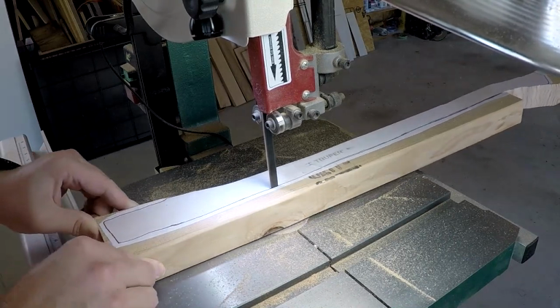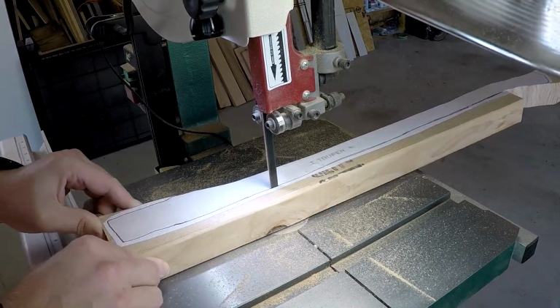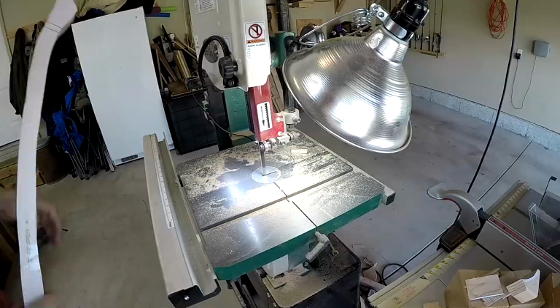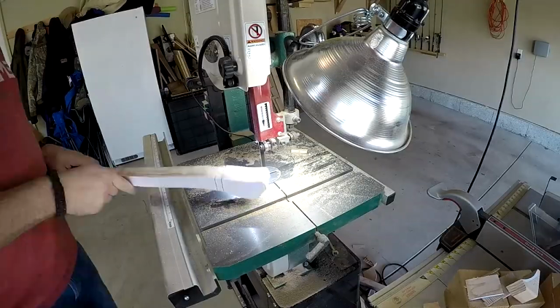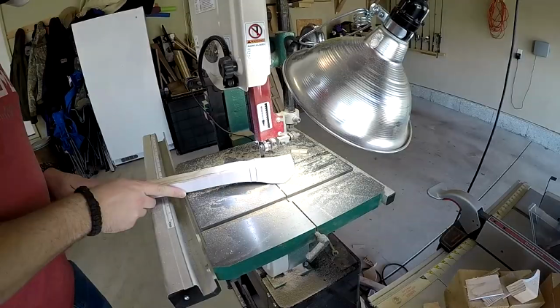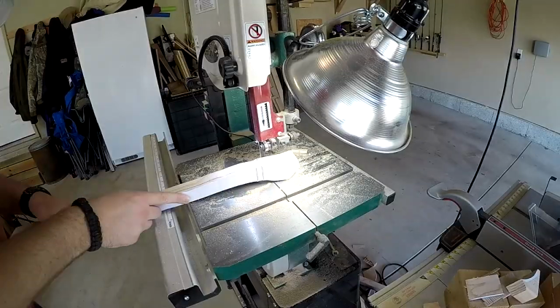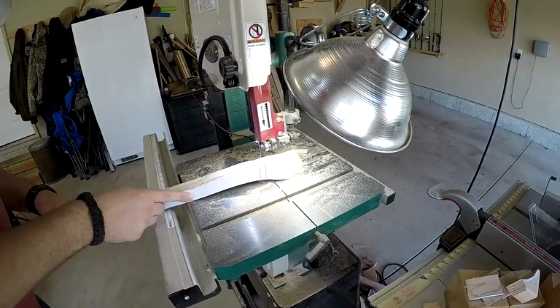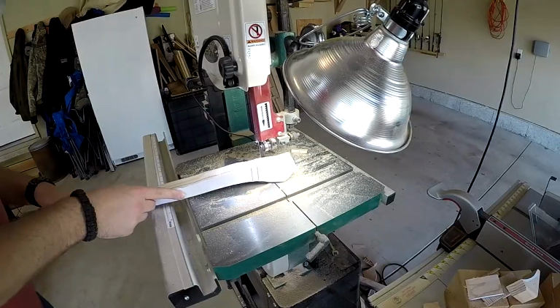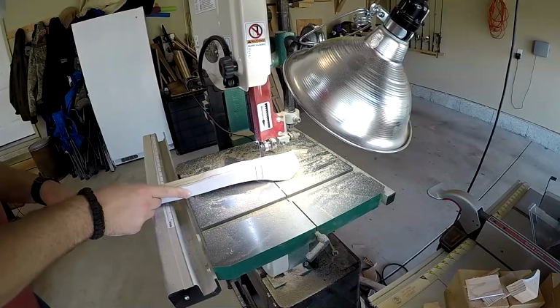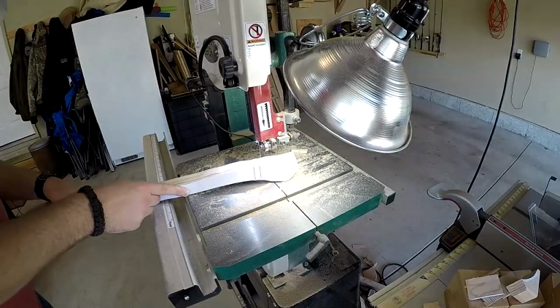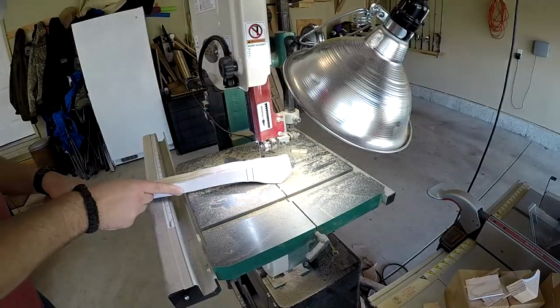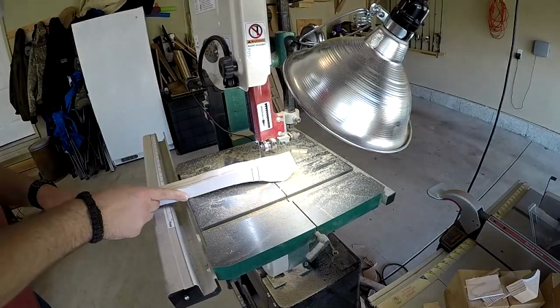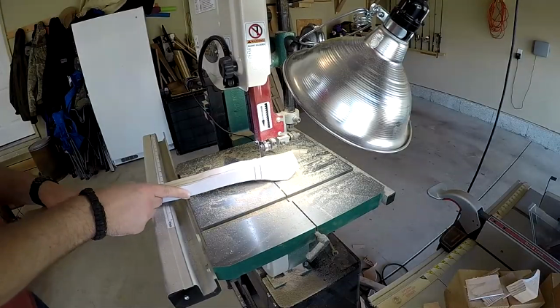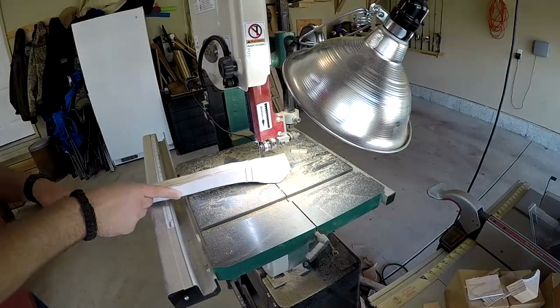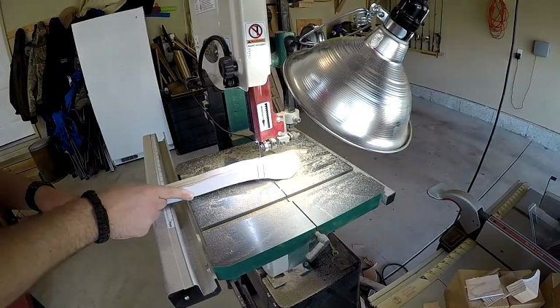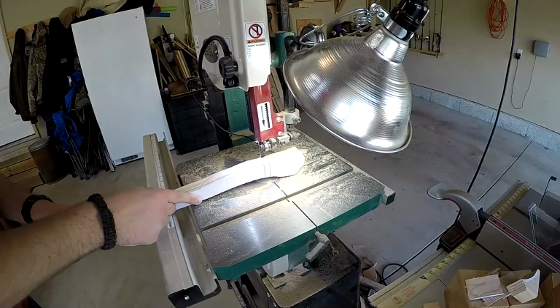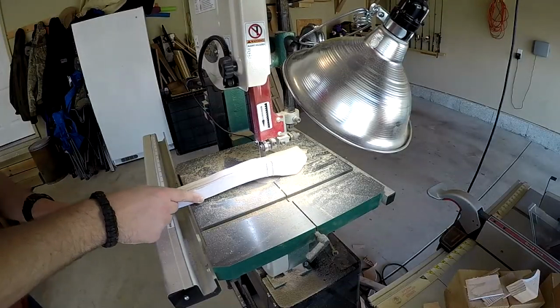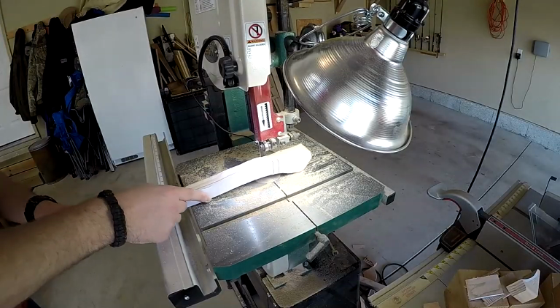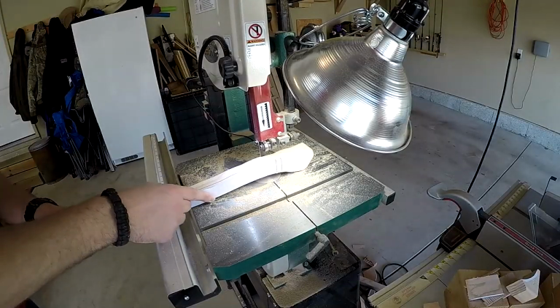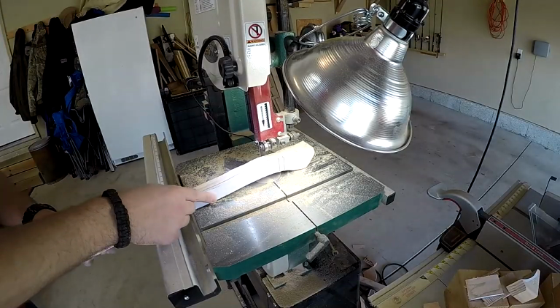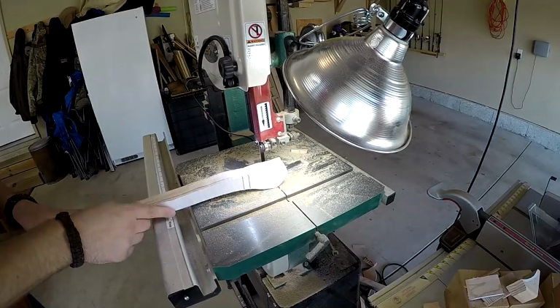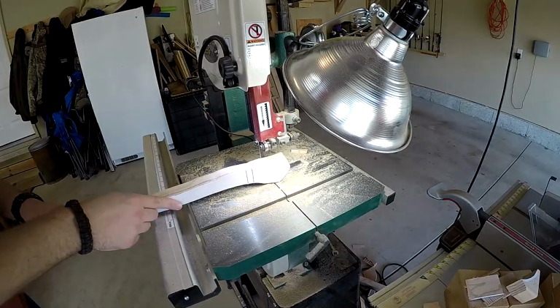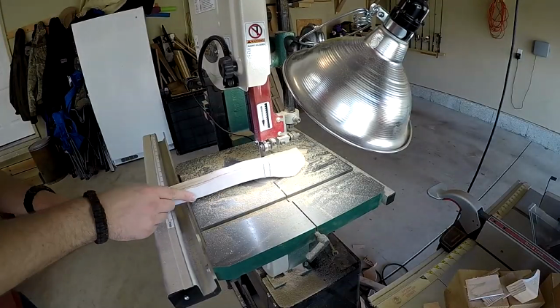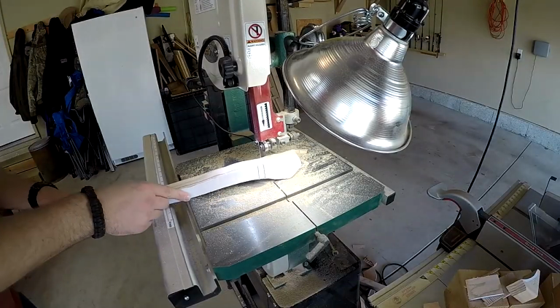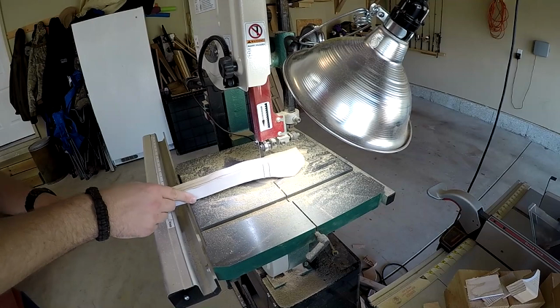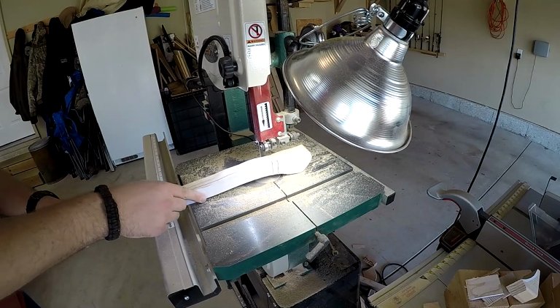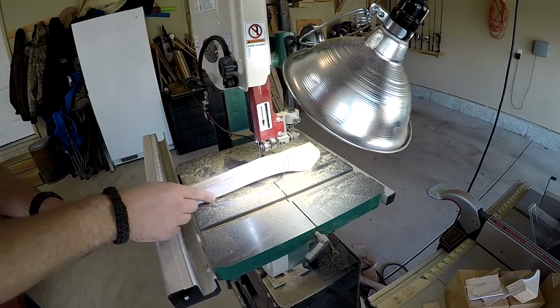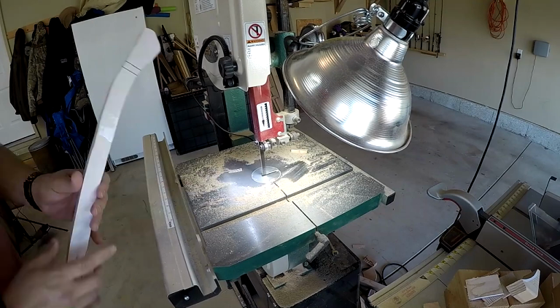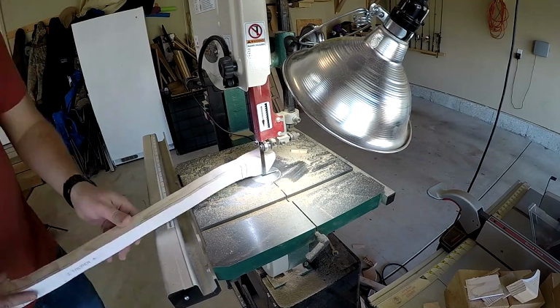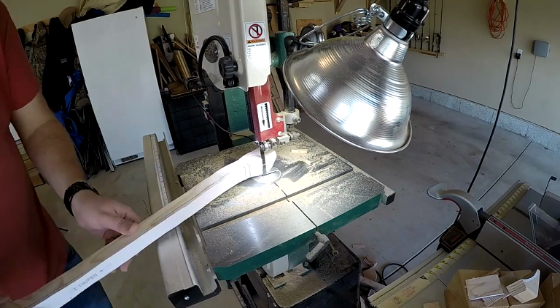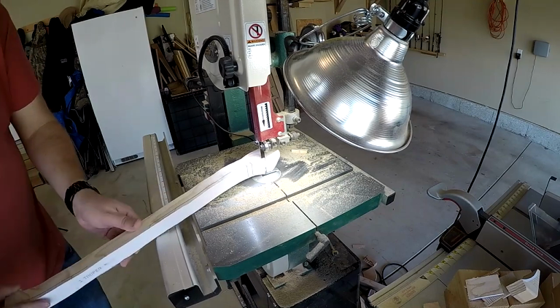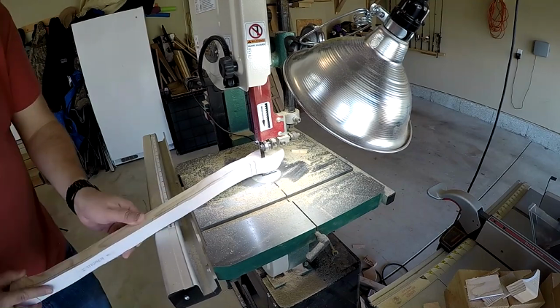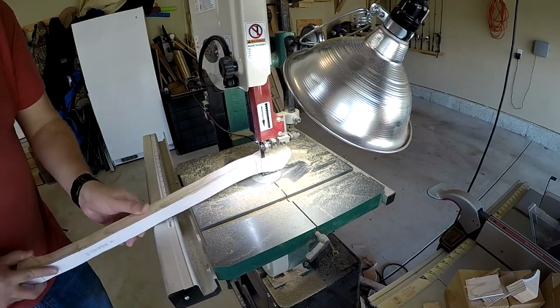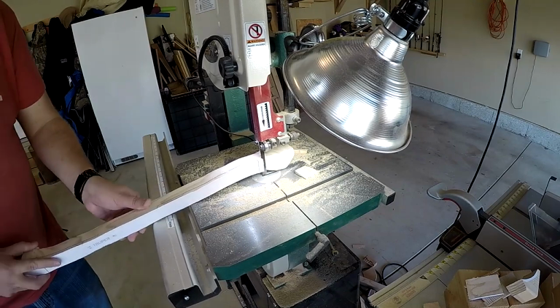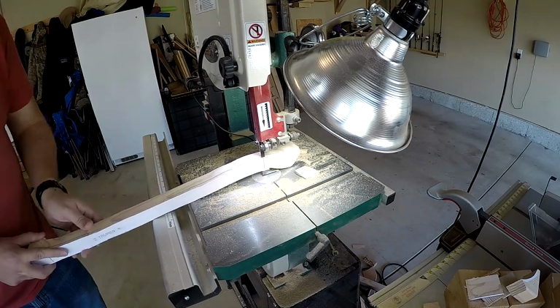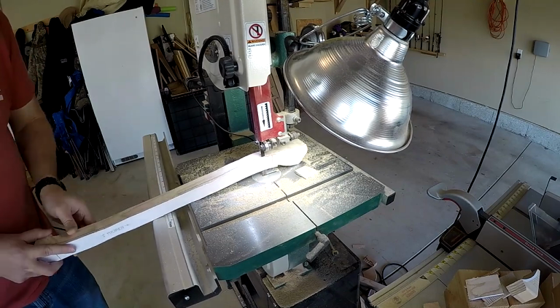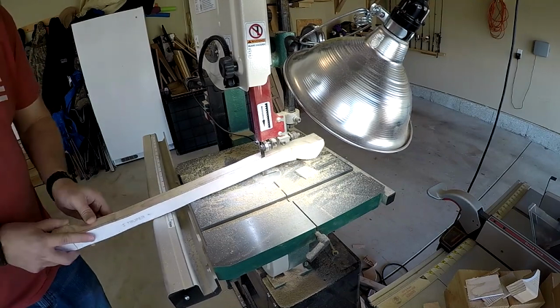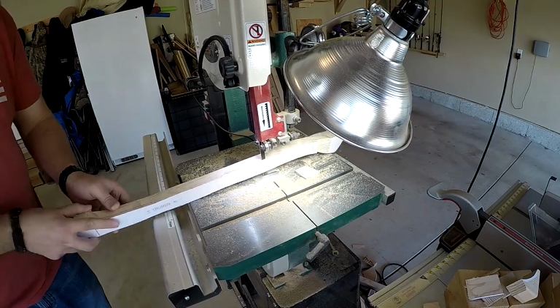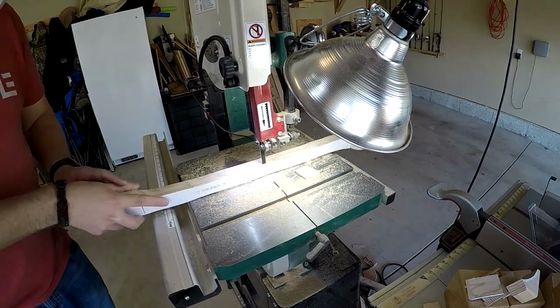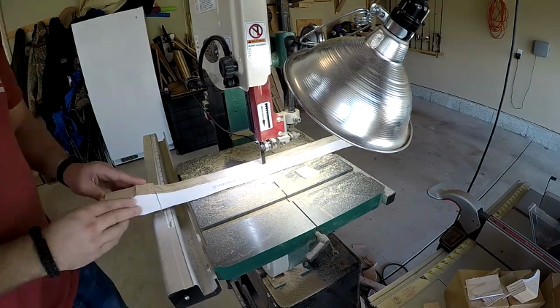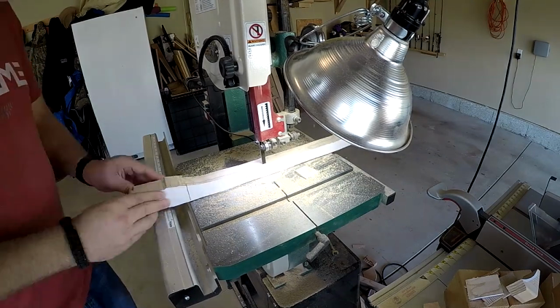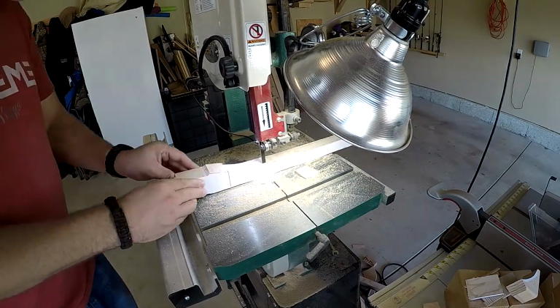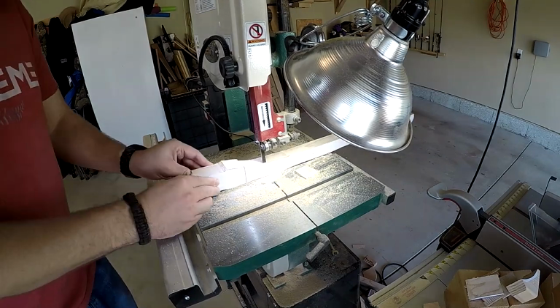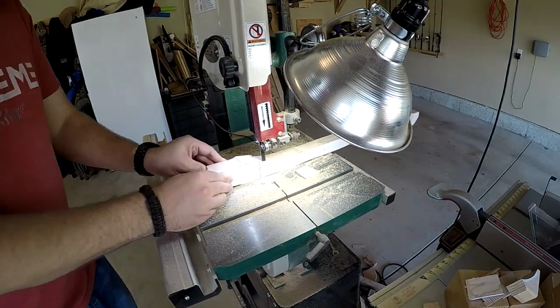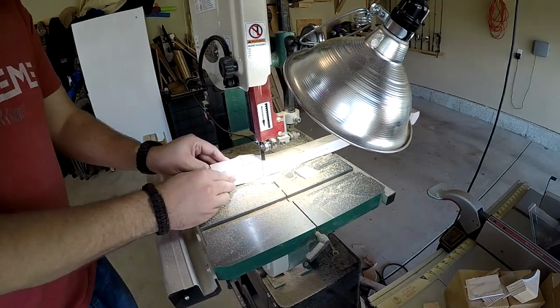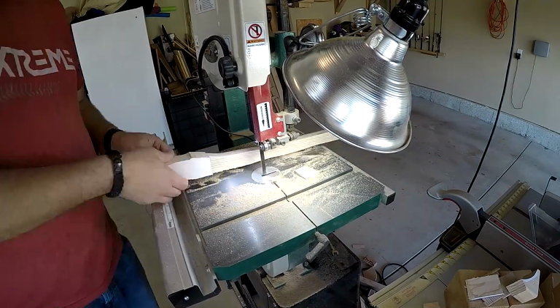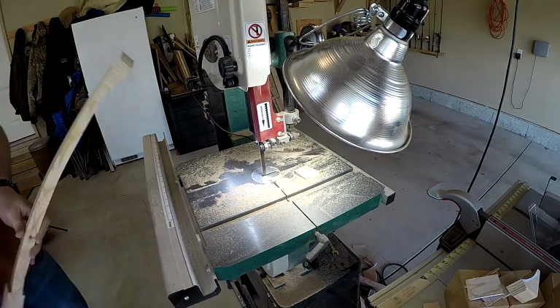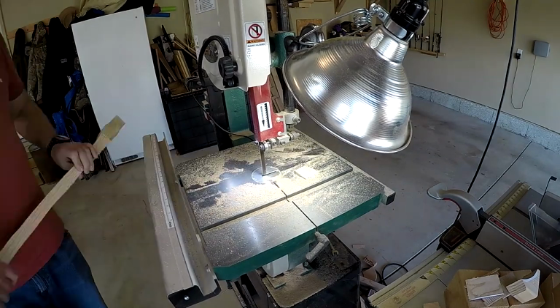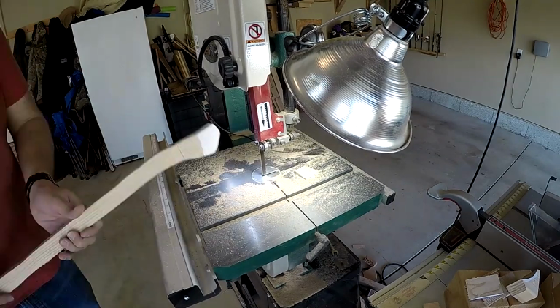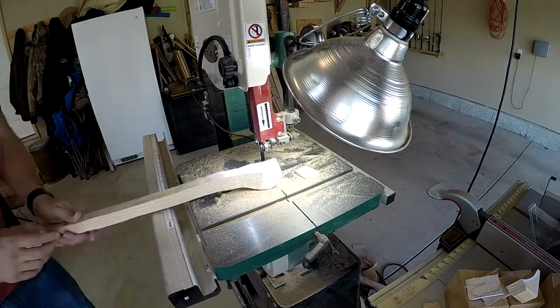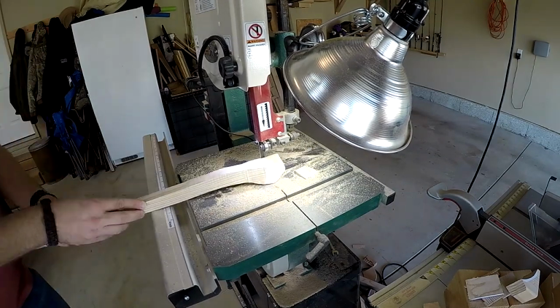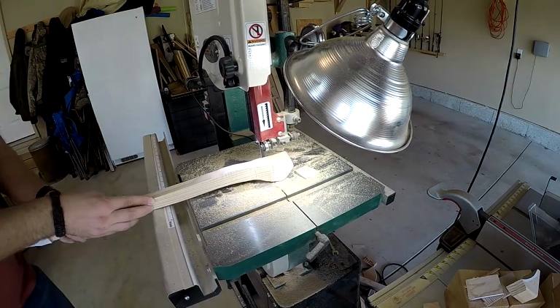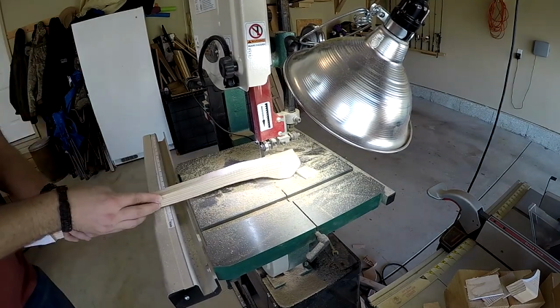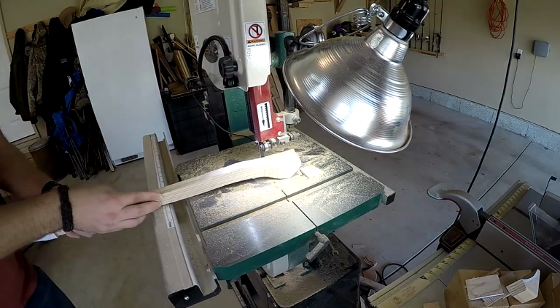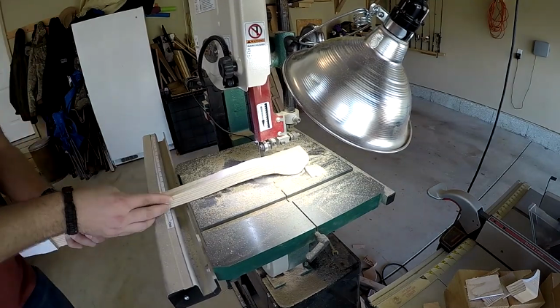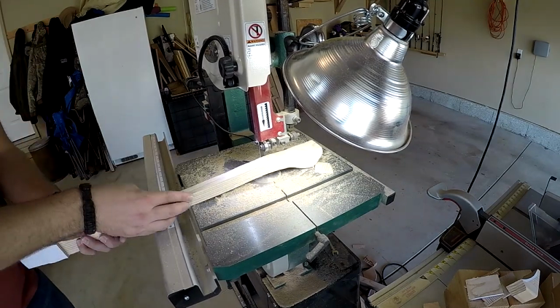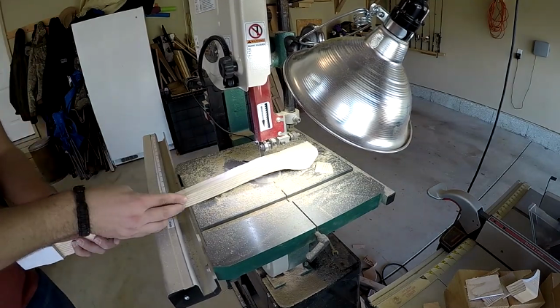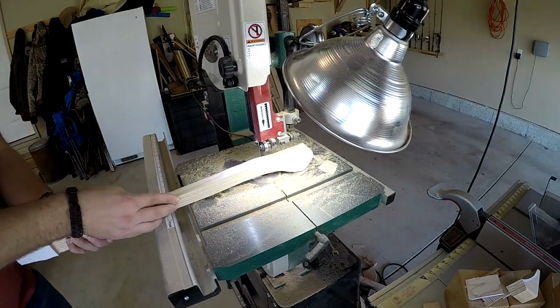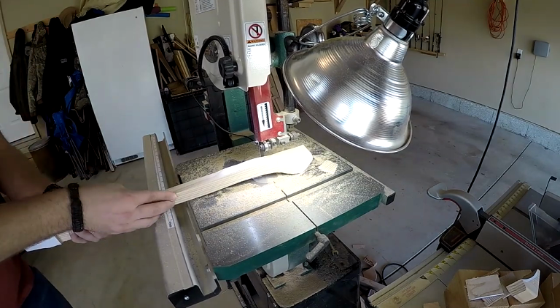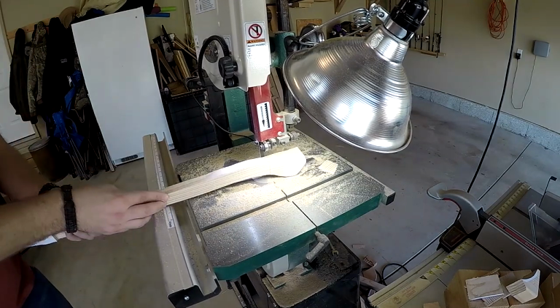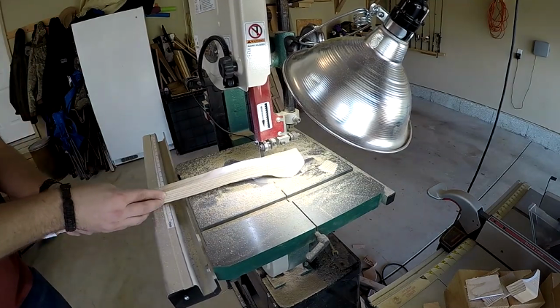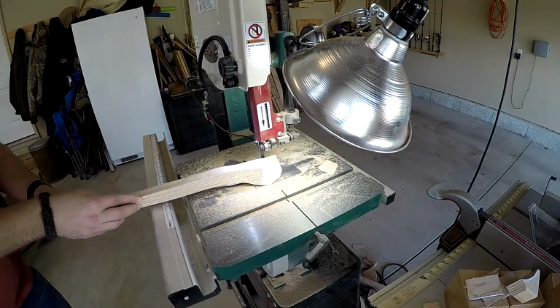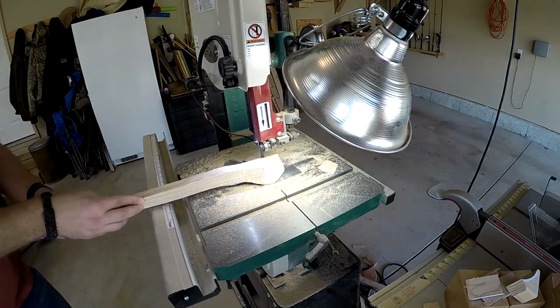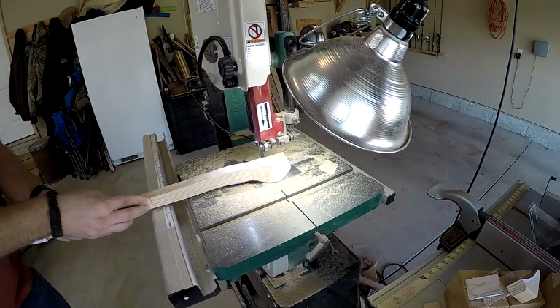With the outline of the handle cut out, I next use the bandsaw to knock off excess wood so it's less for me to sand down.